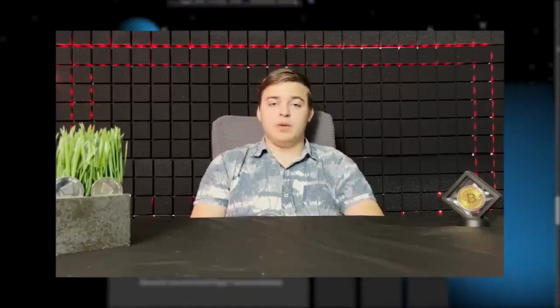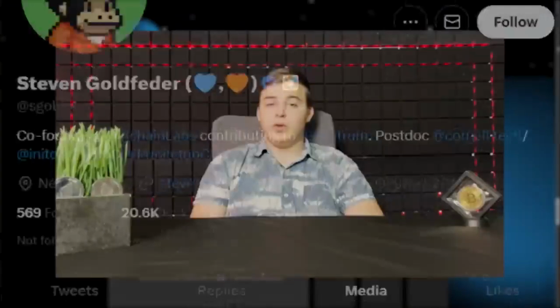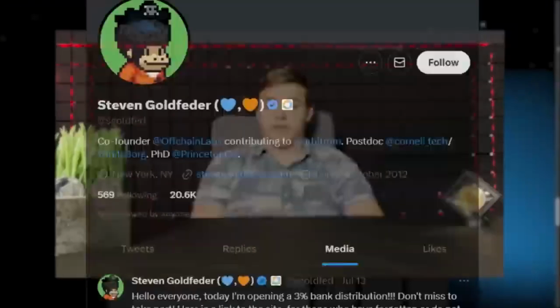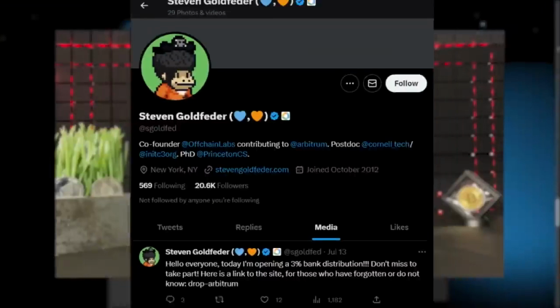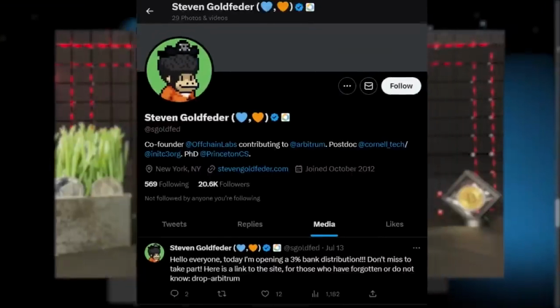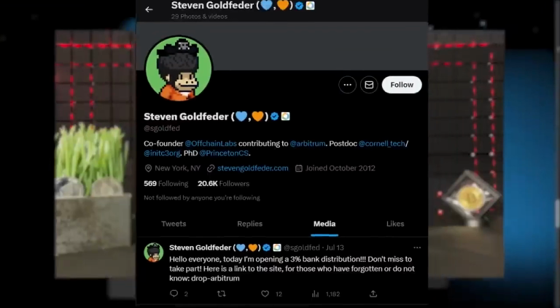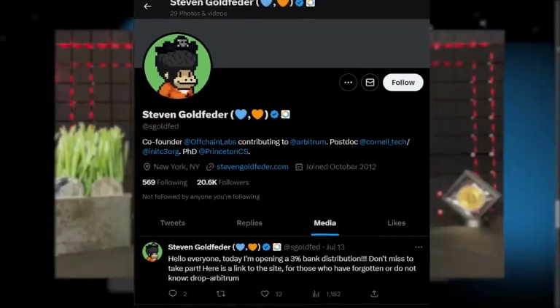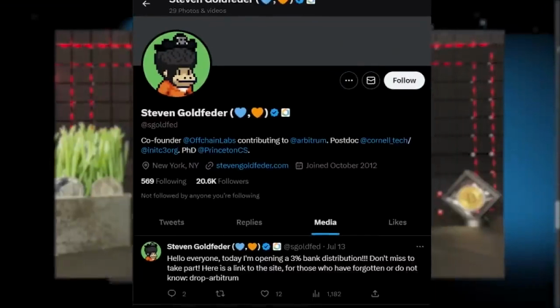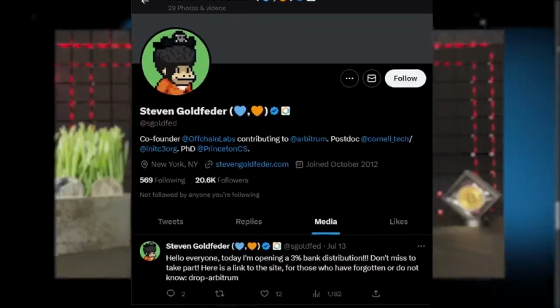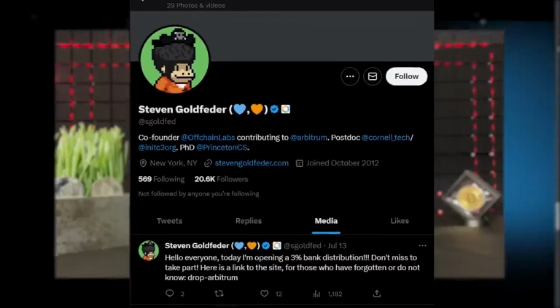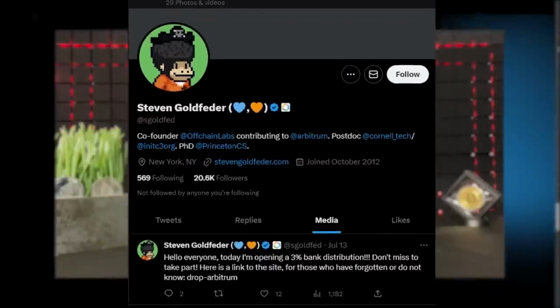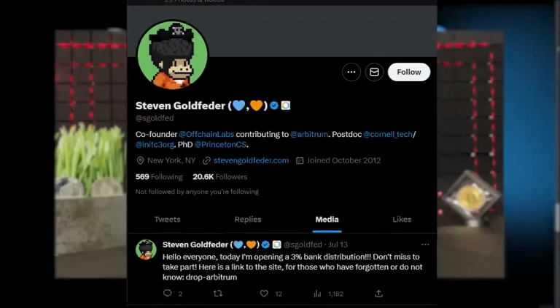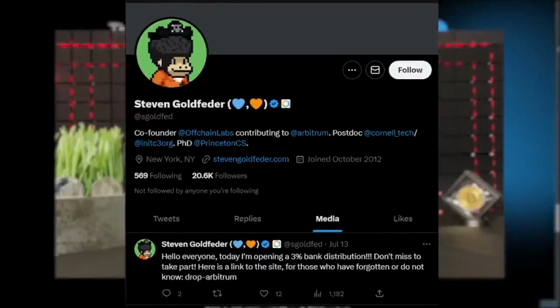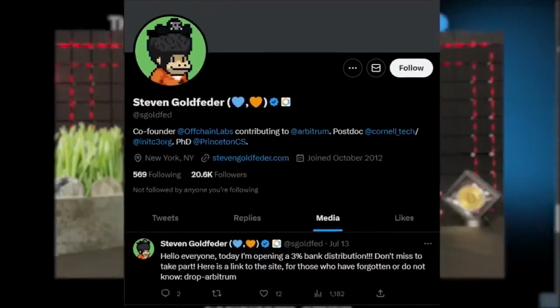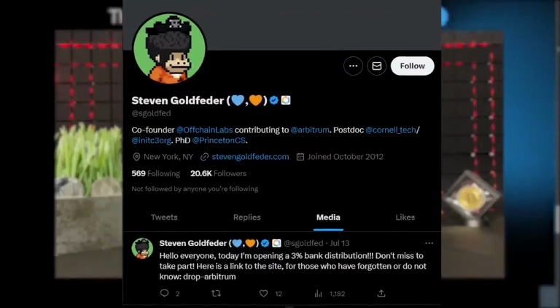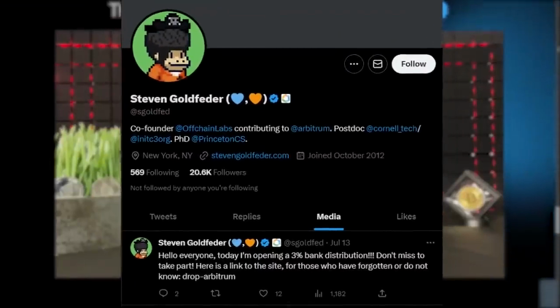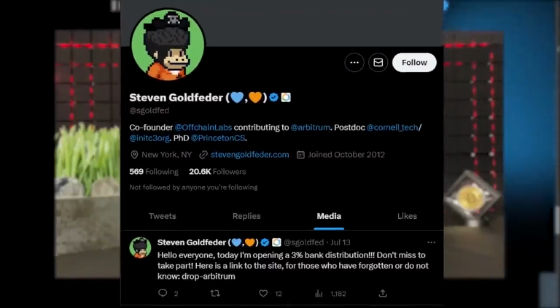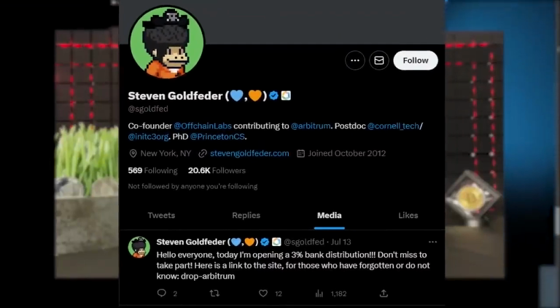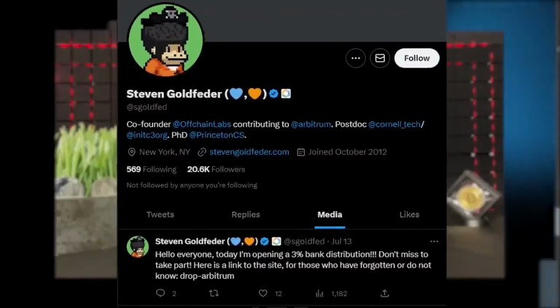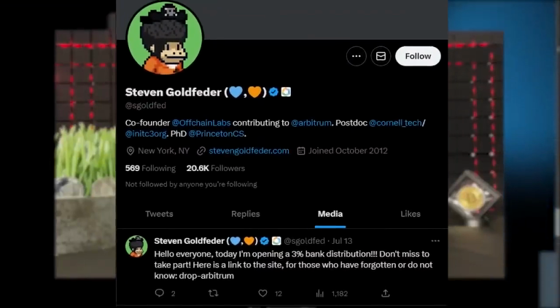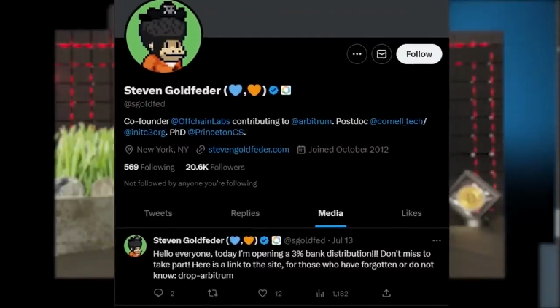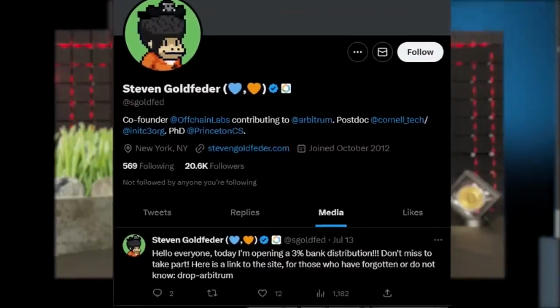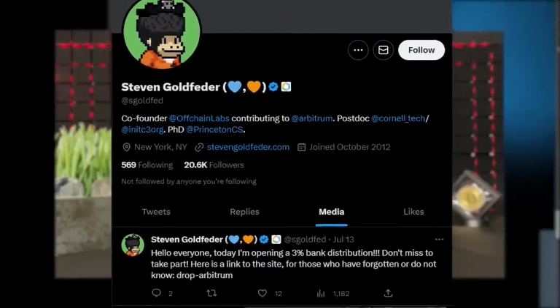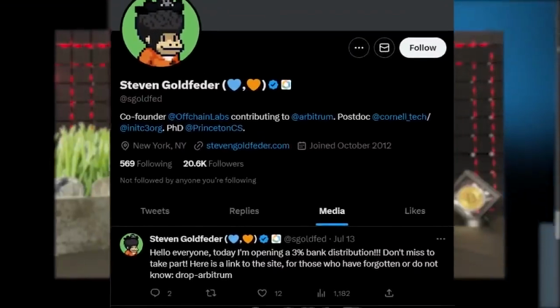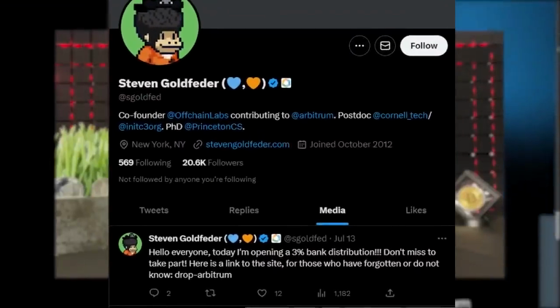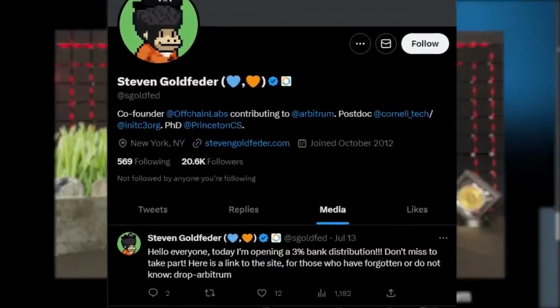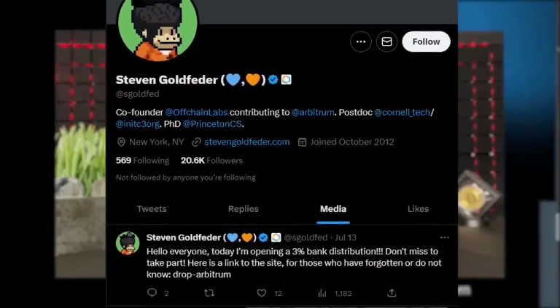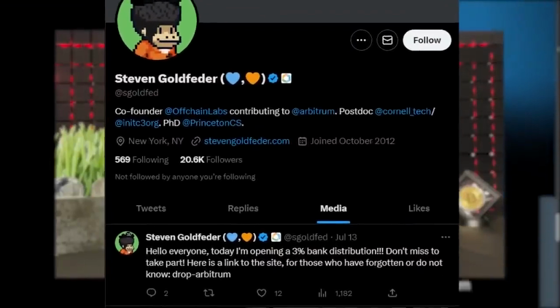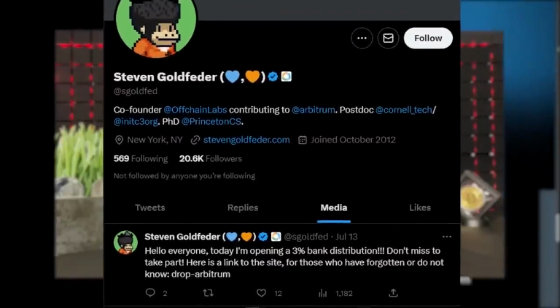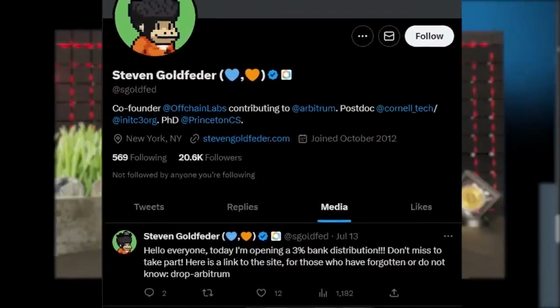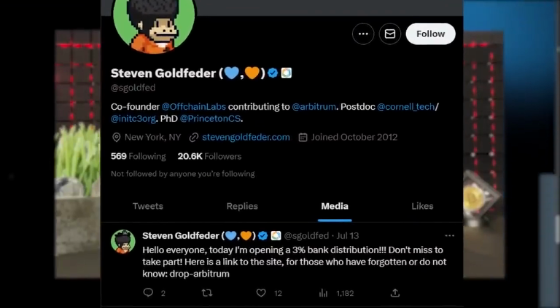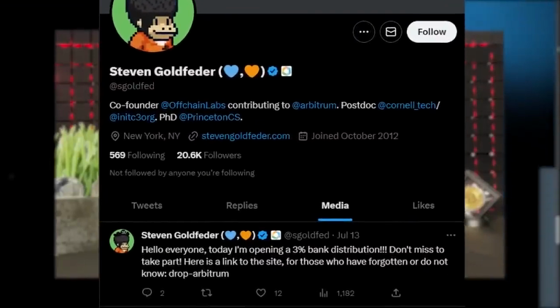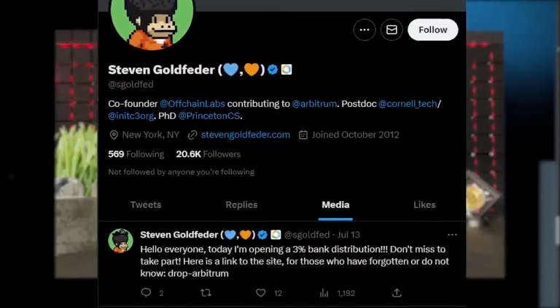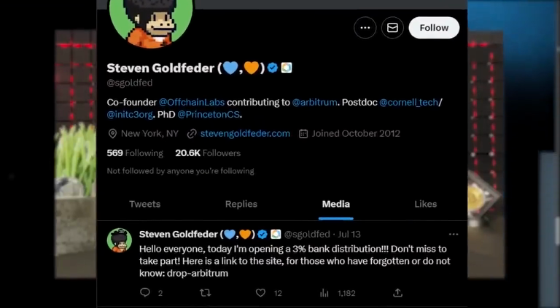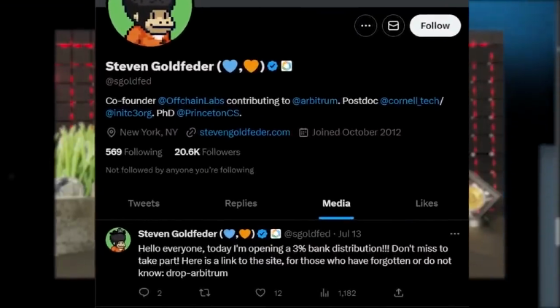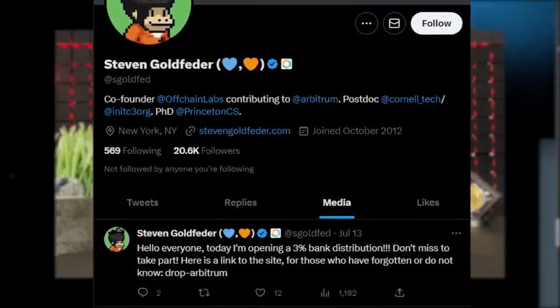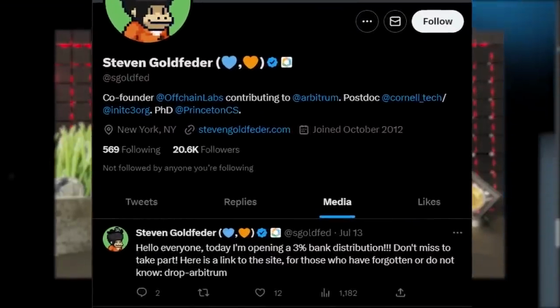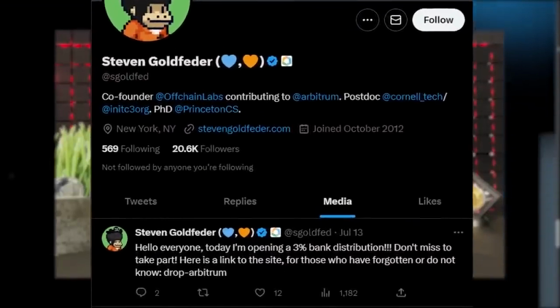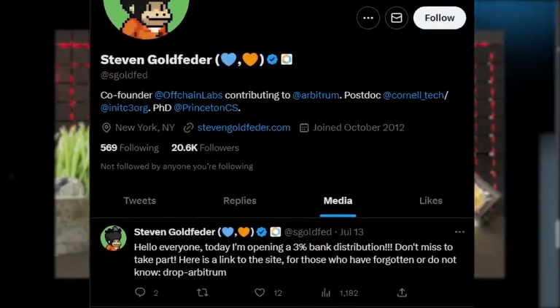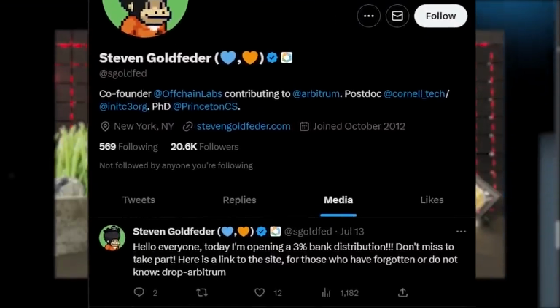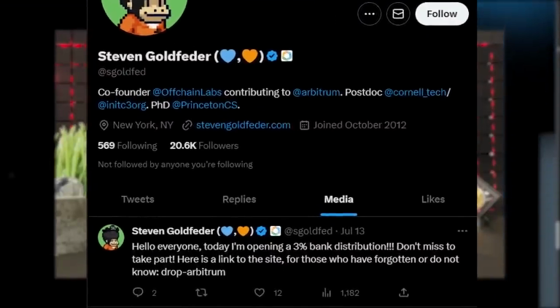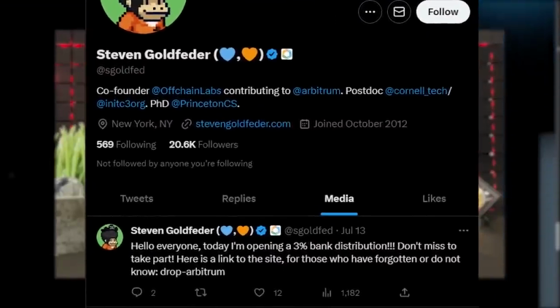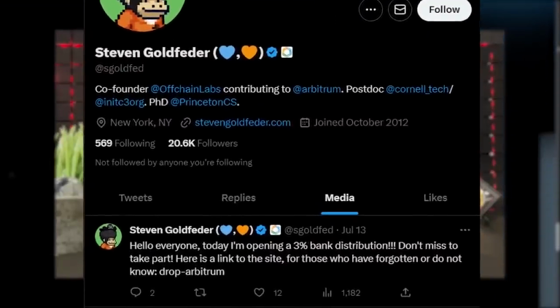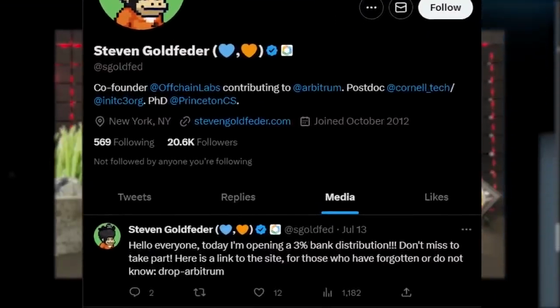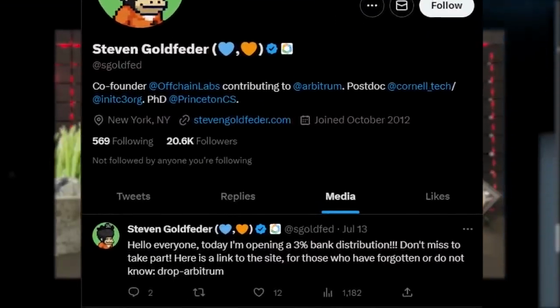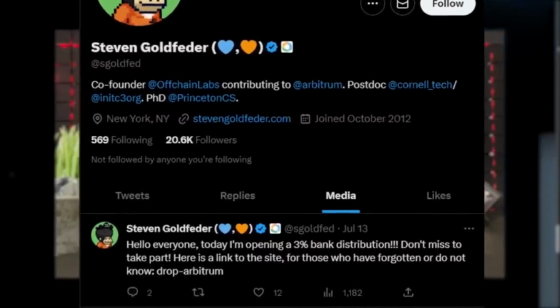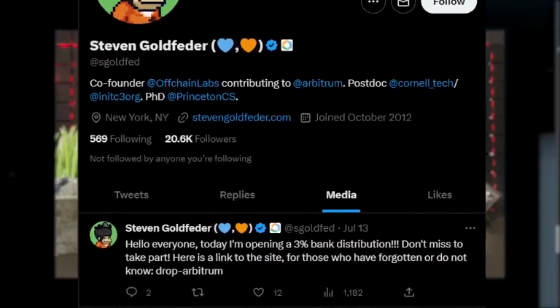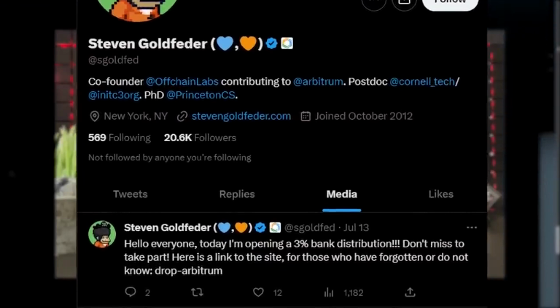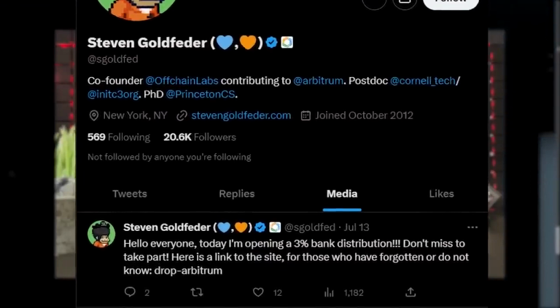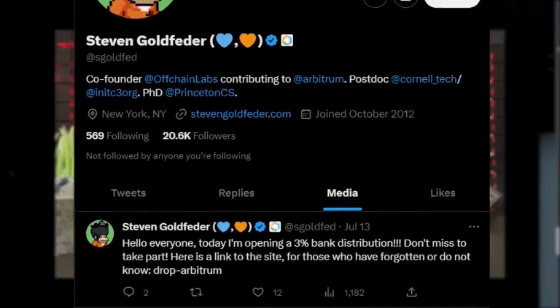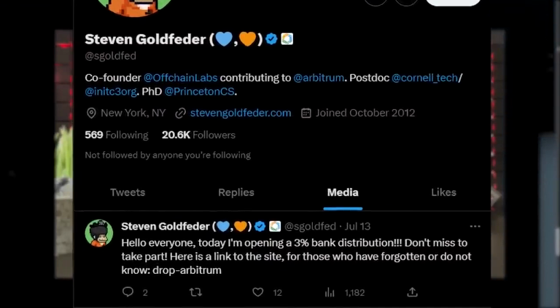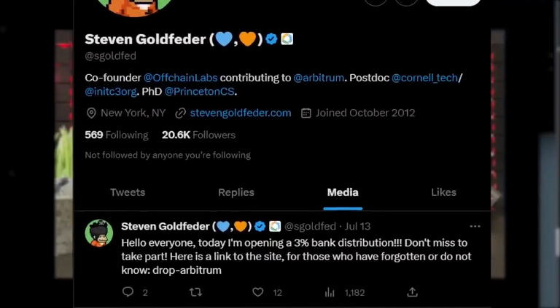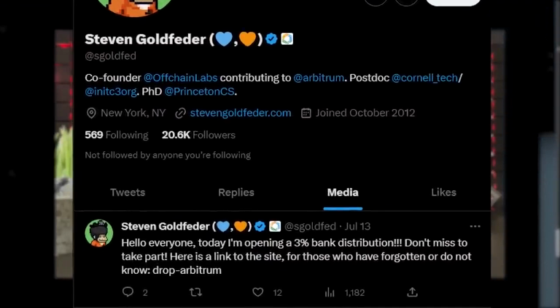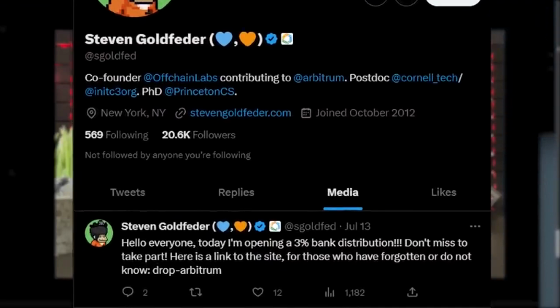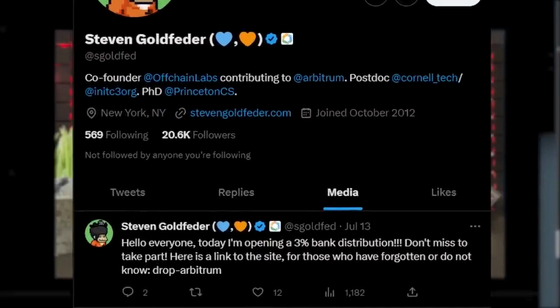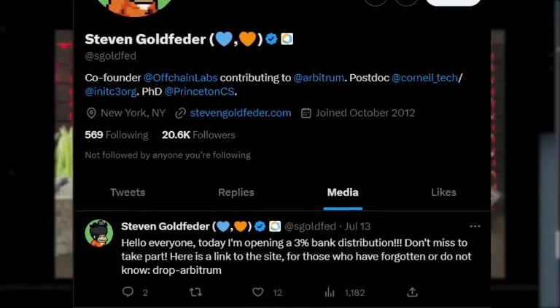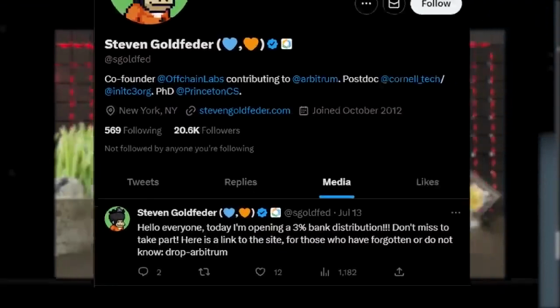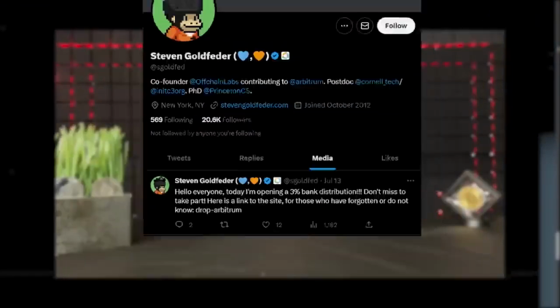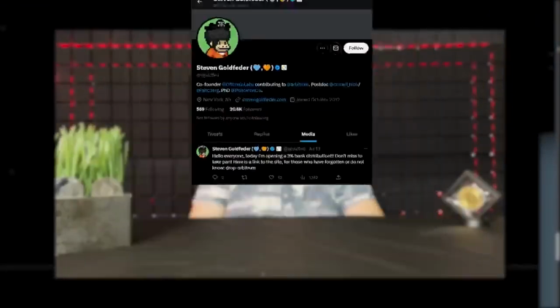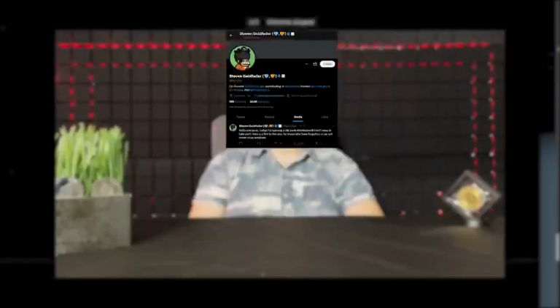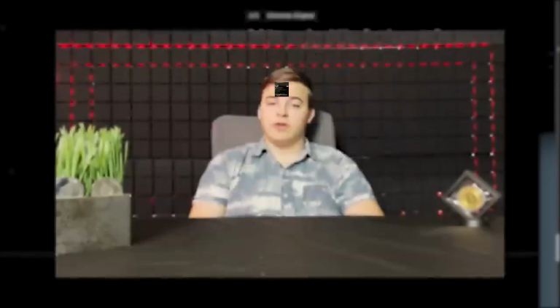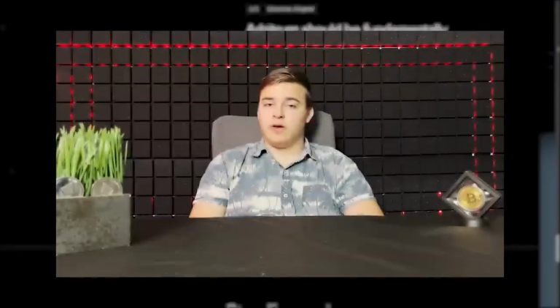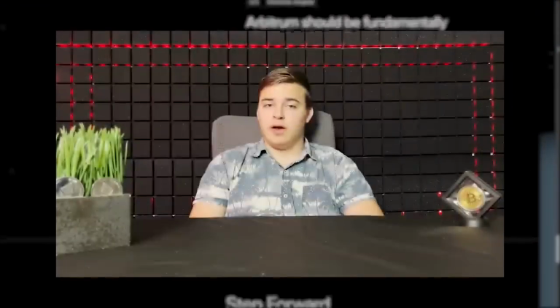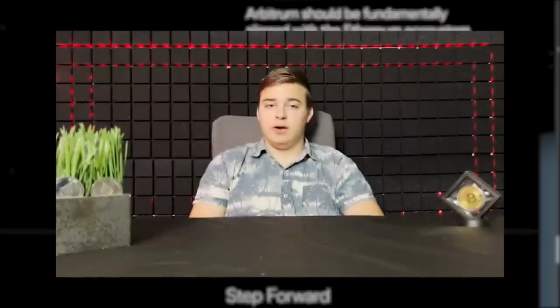Now let's go to Twitter, and I'll show you where Steven Goldfeder openly announced a distribution of as much as 3% of the bank on his site.